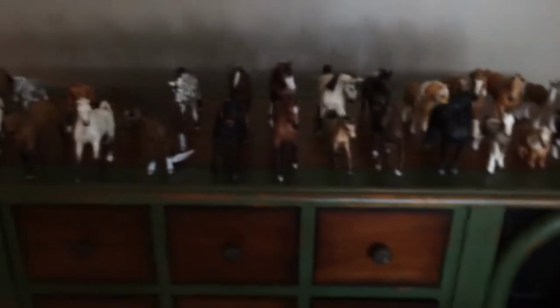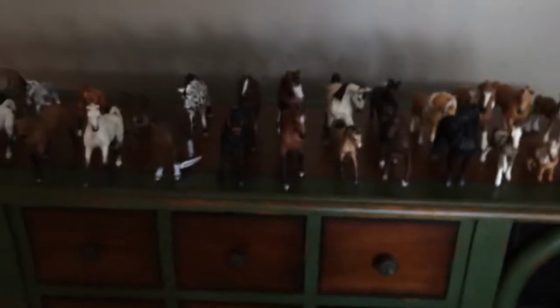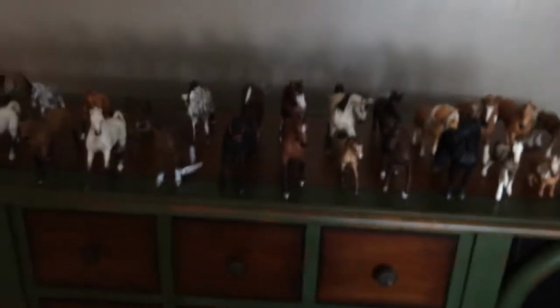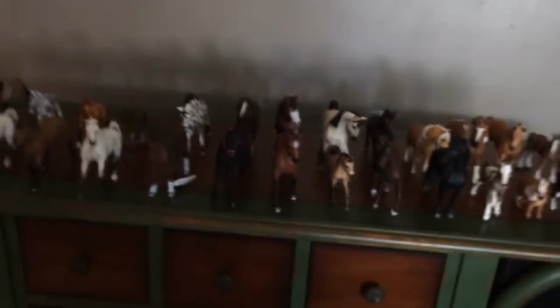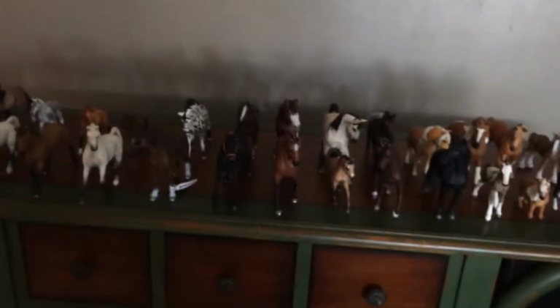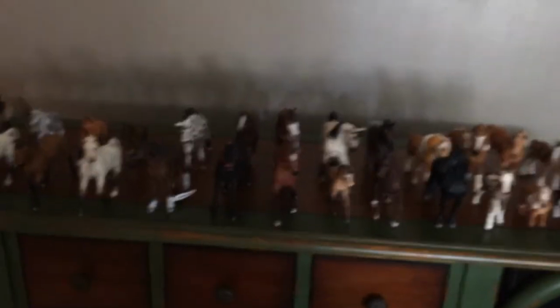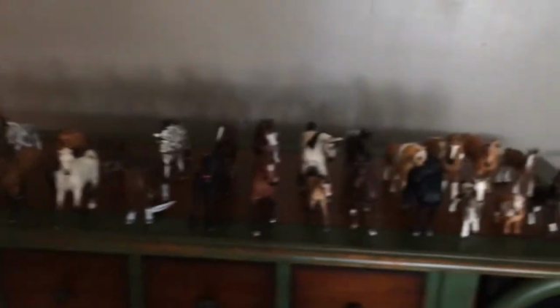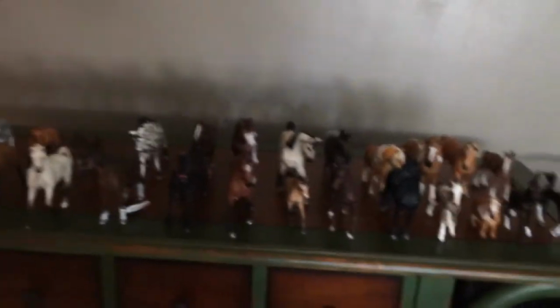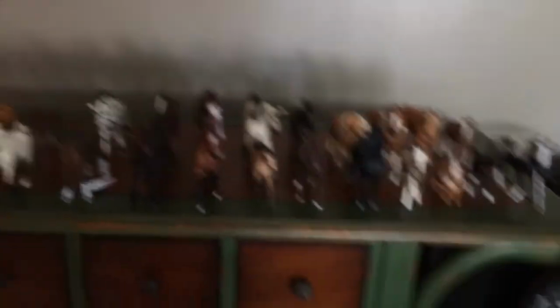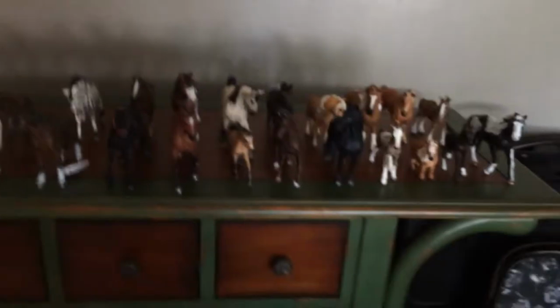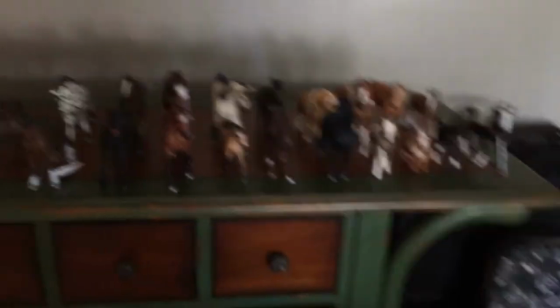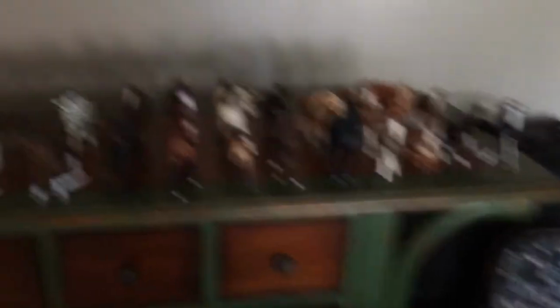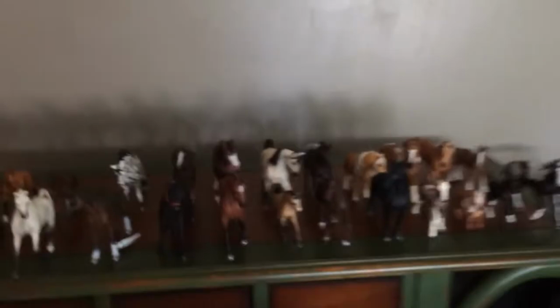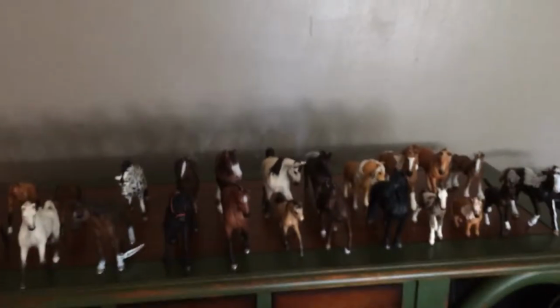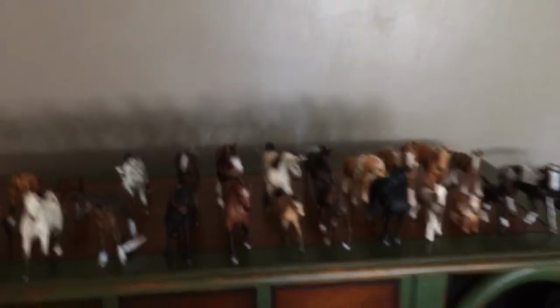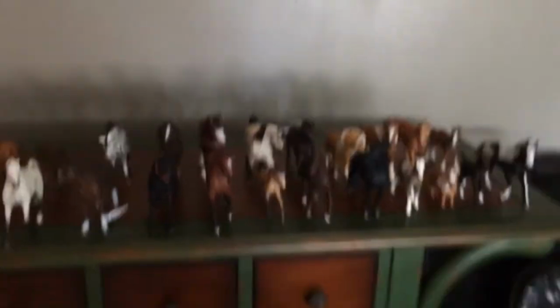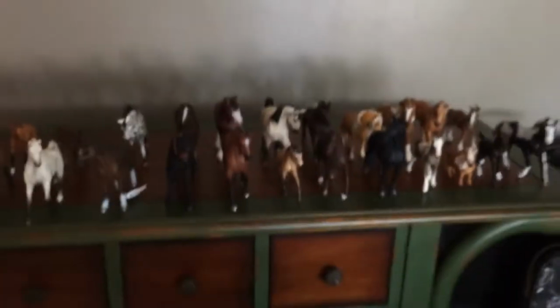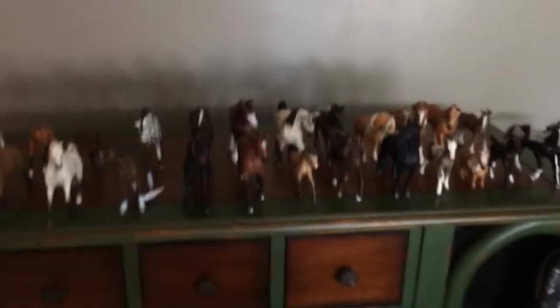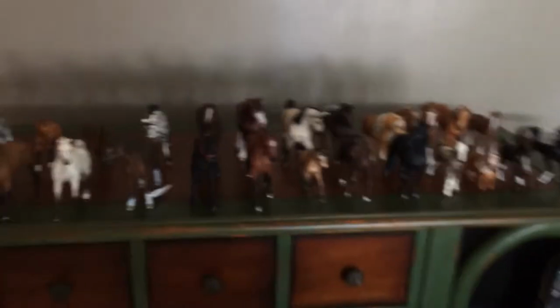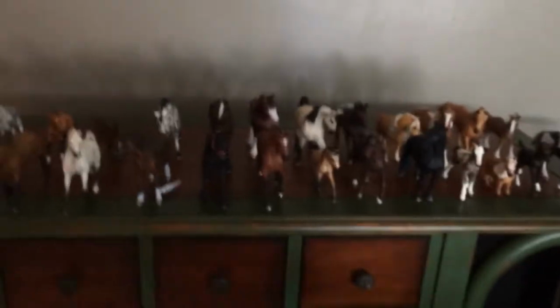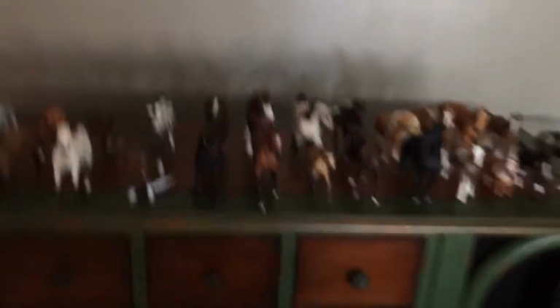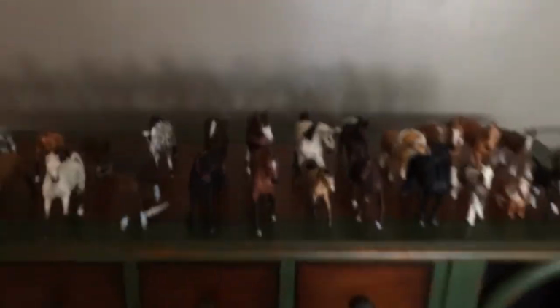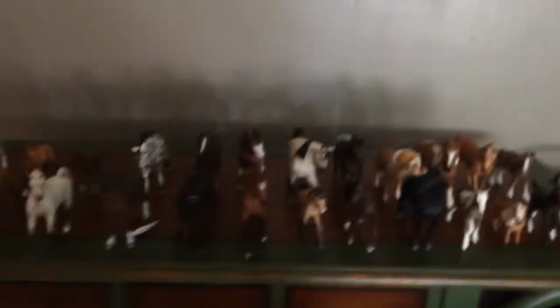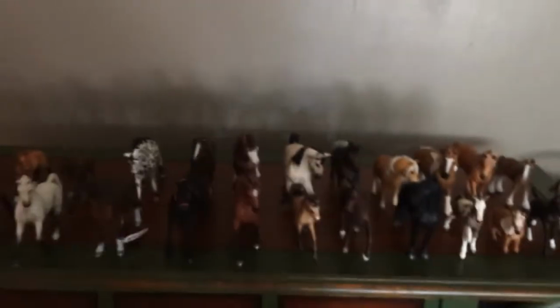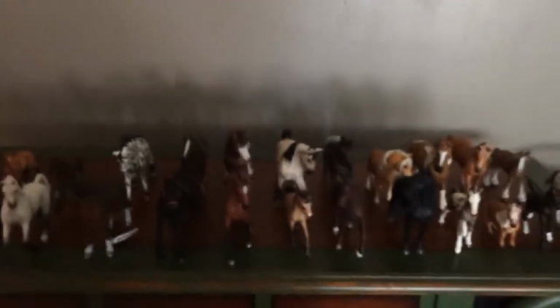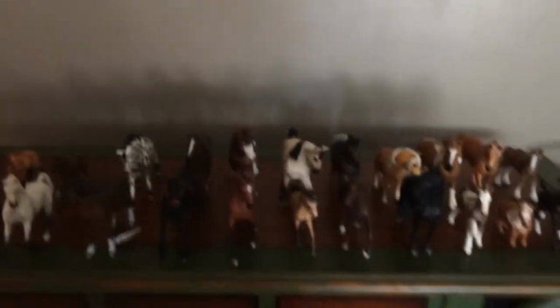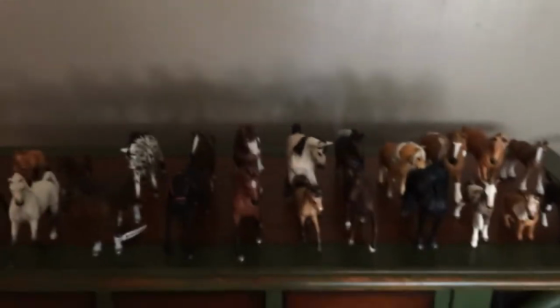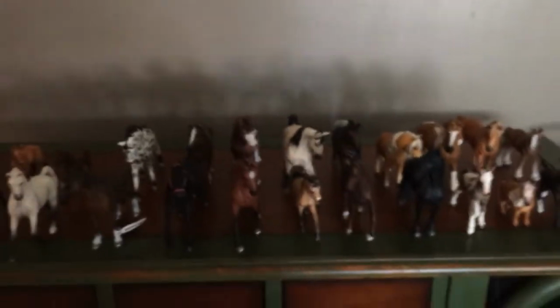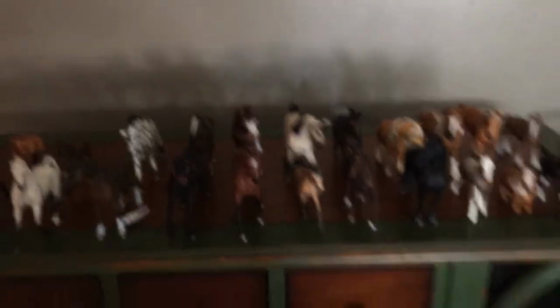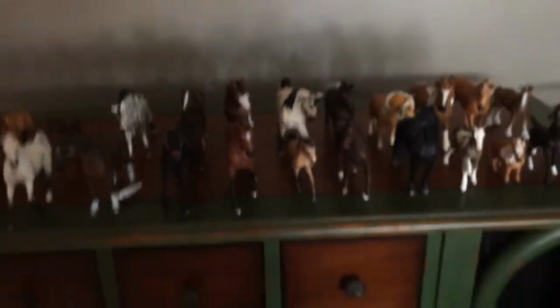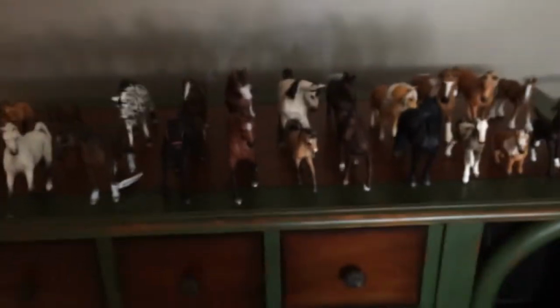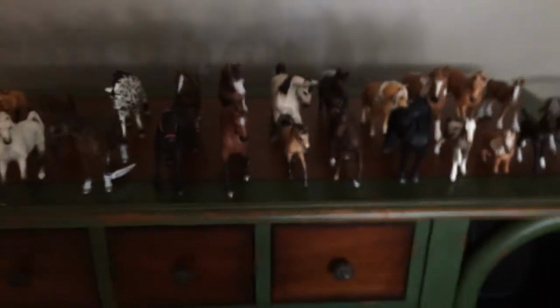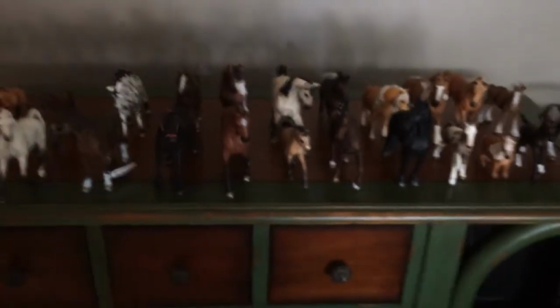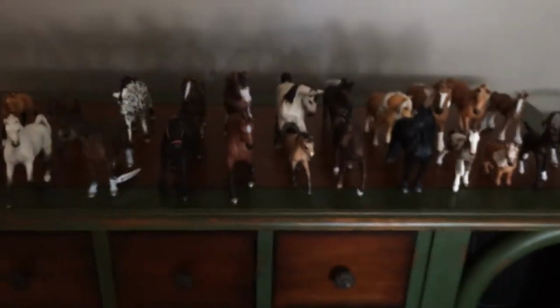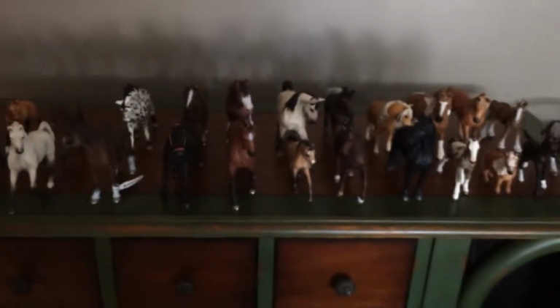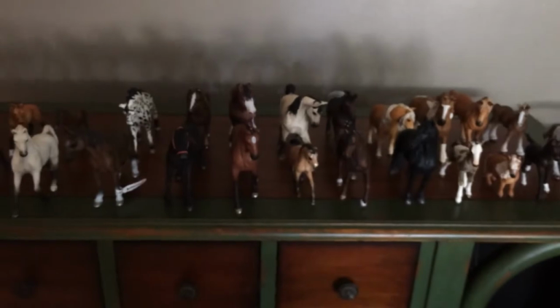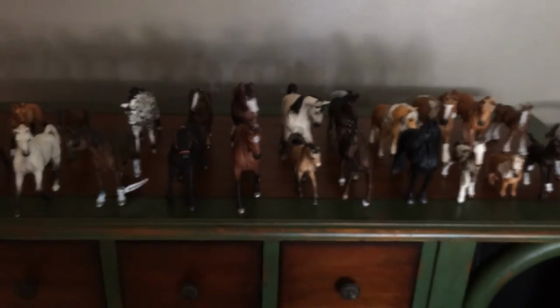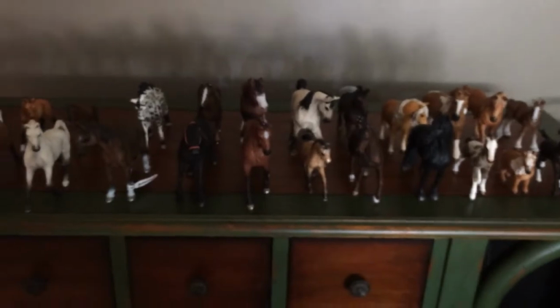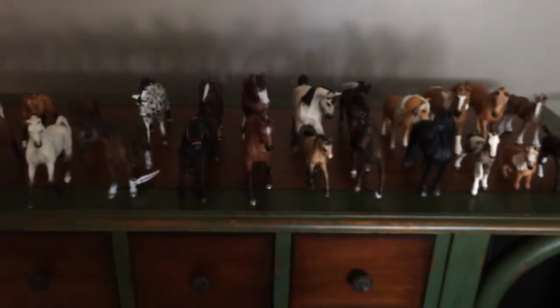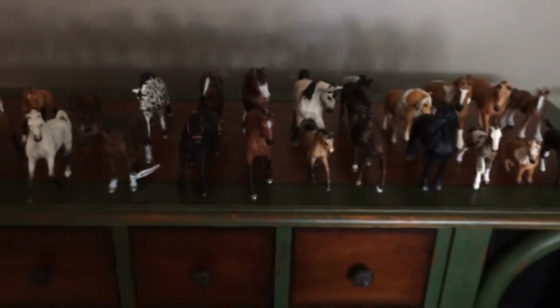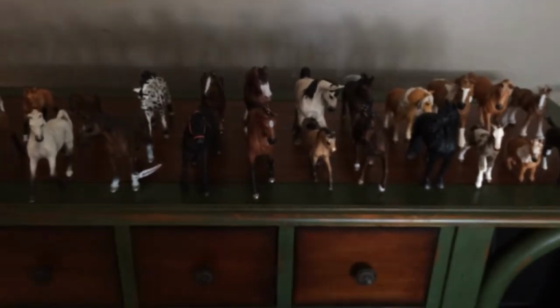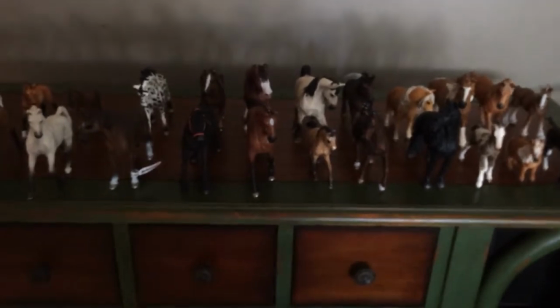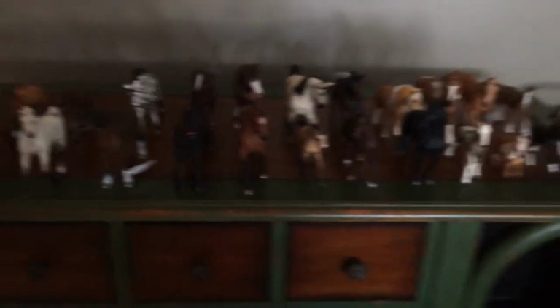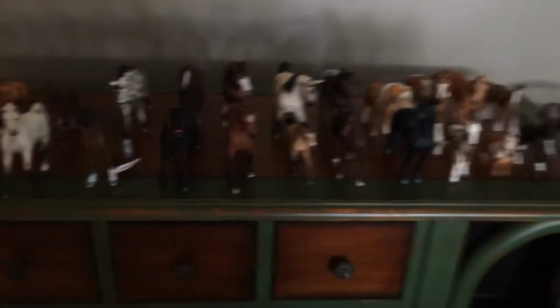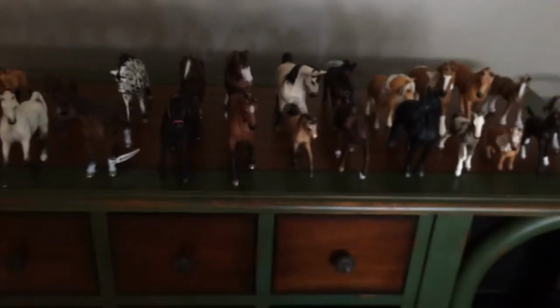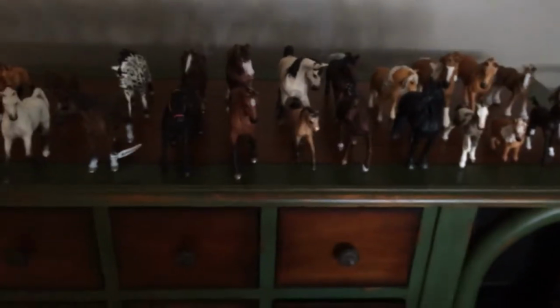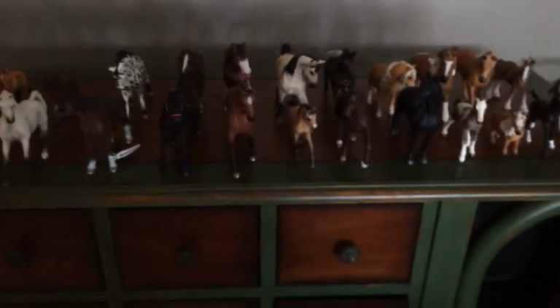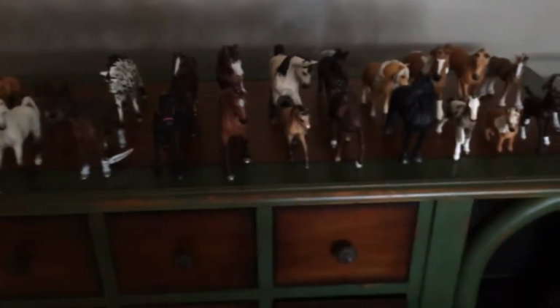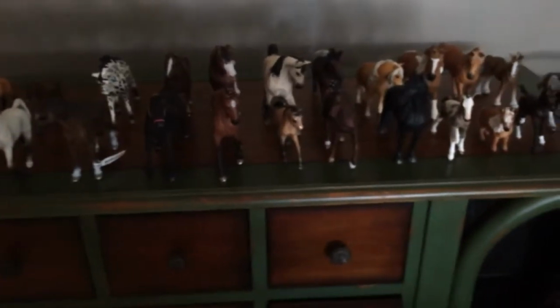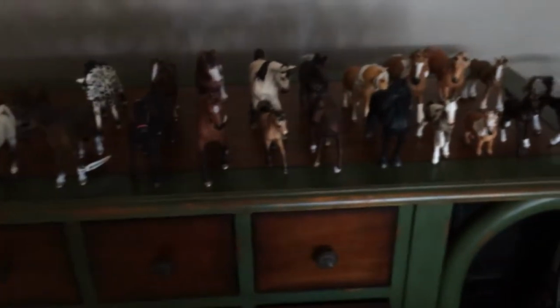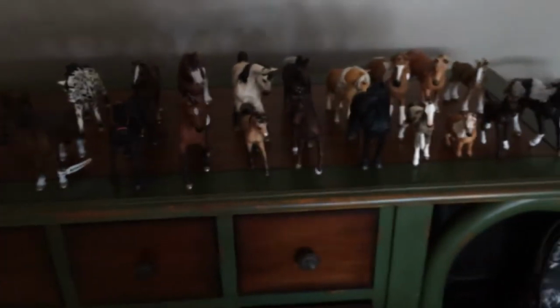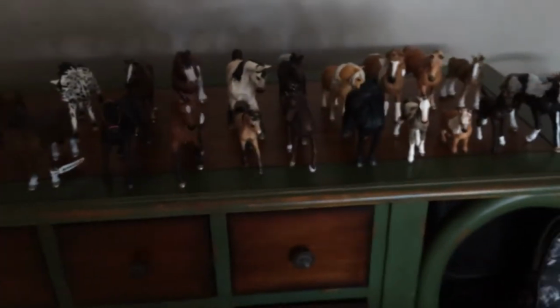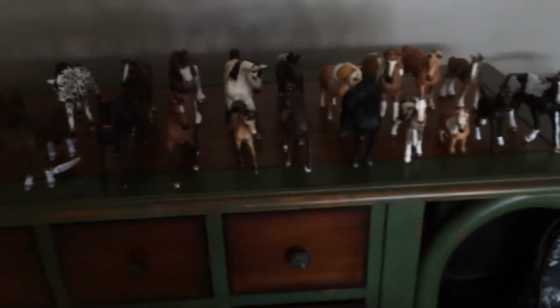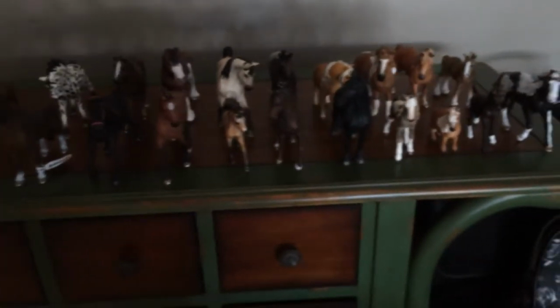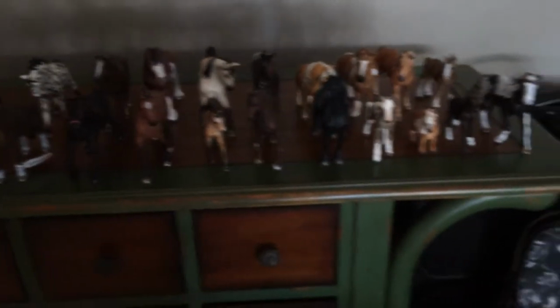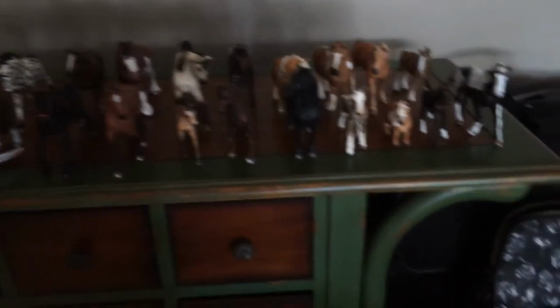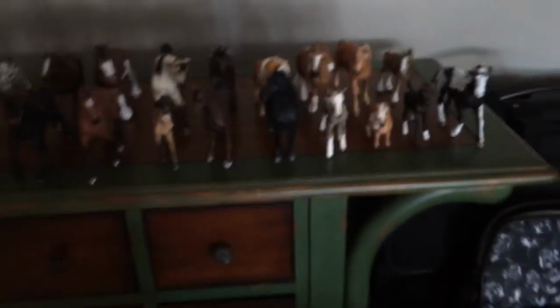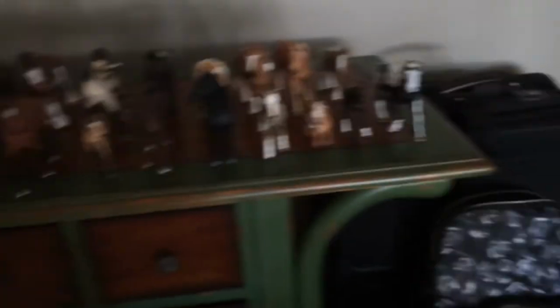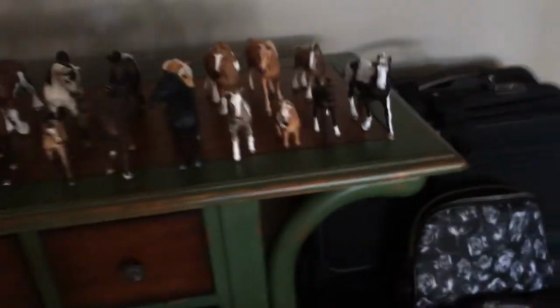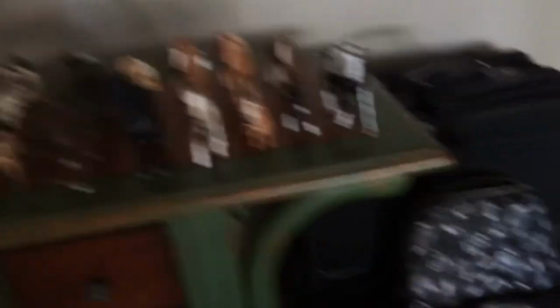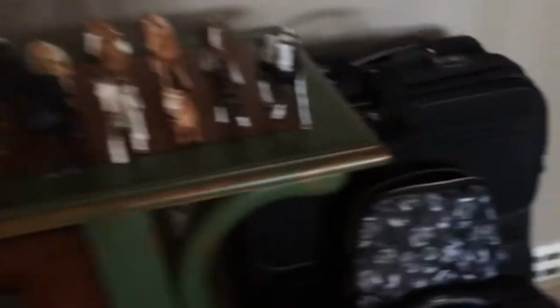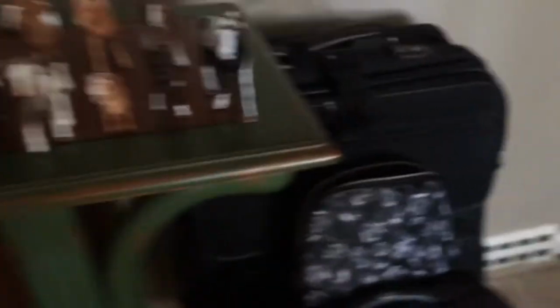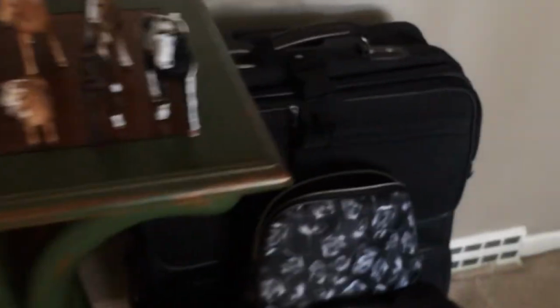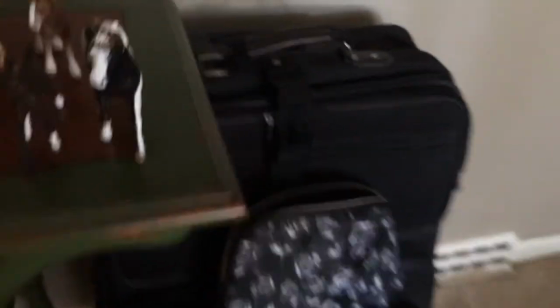Hey guys, it's Schleiche Glover here, and I'm going to do a Schleiche collection tour. Let's get started.